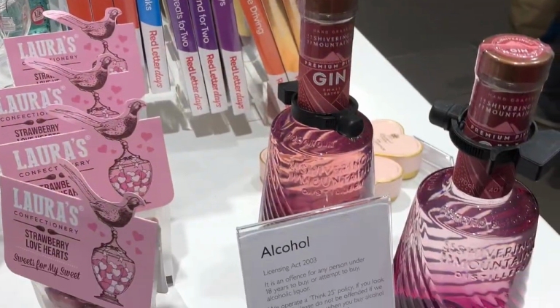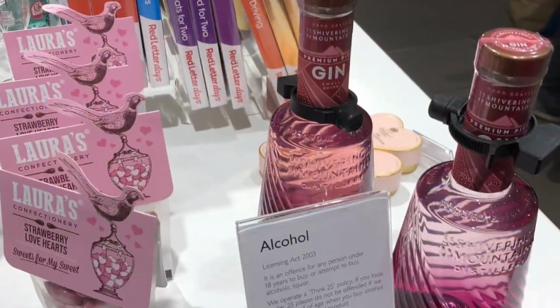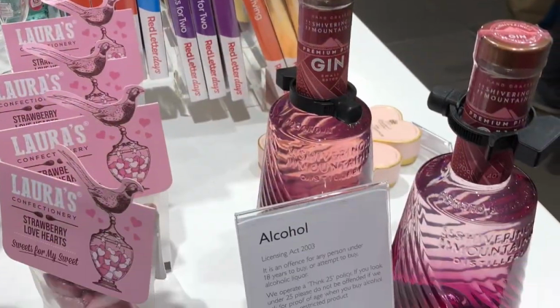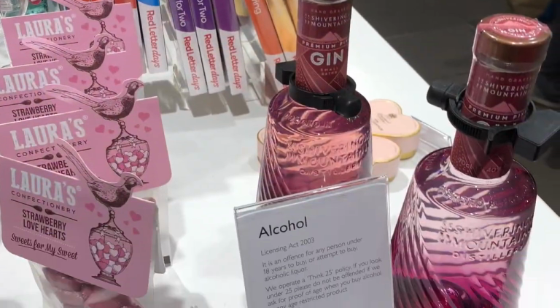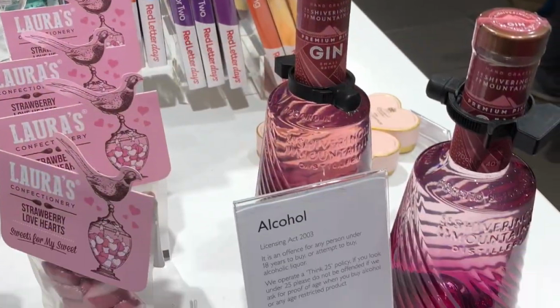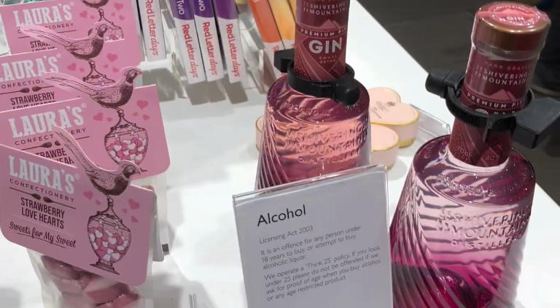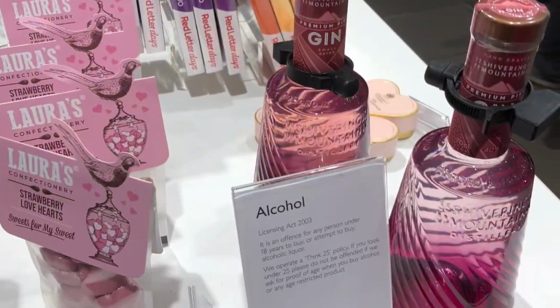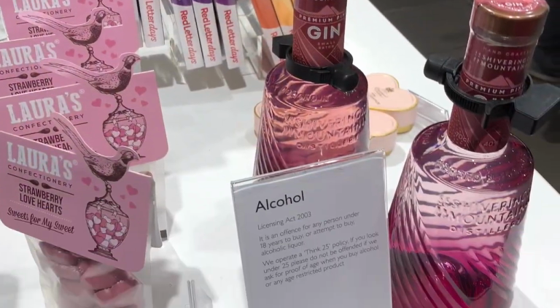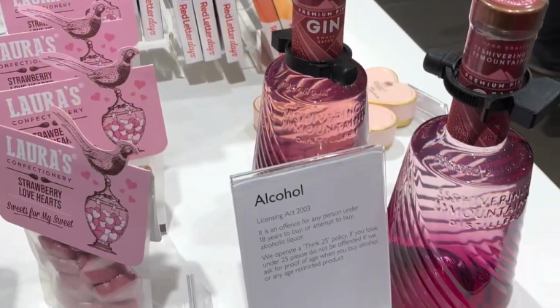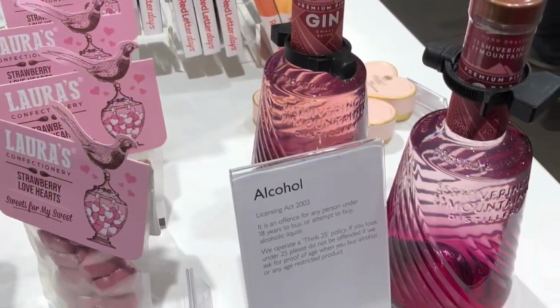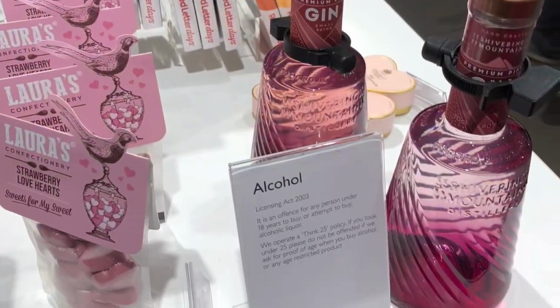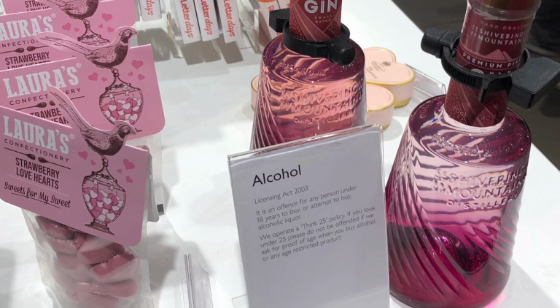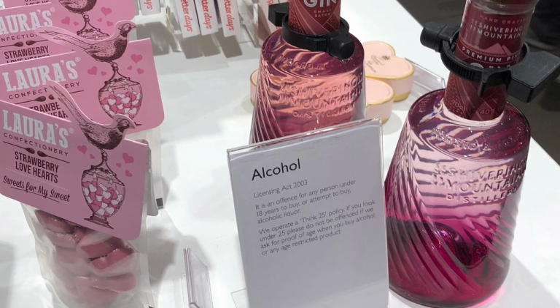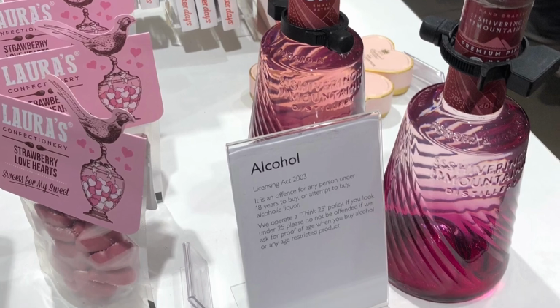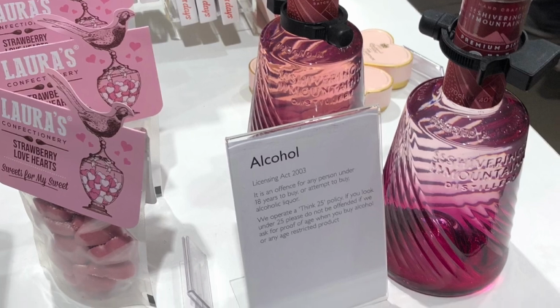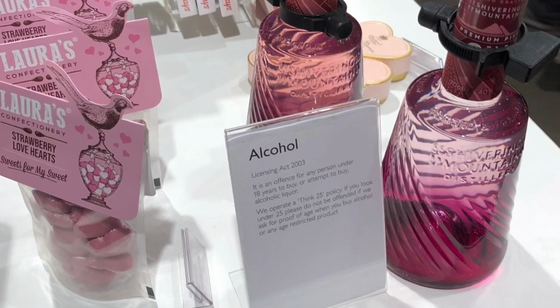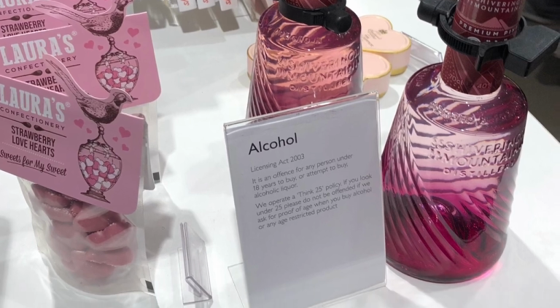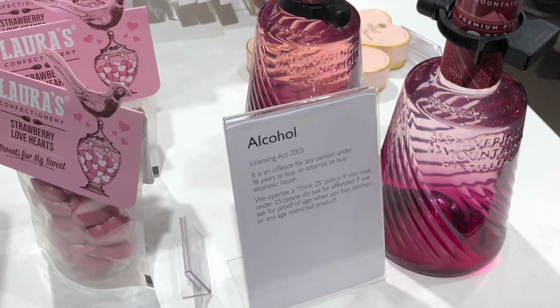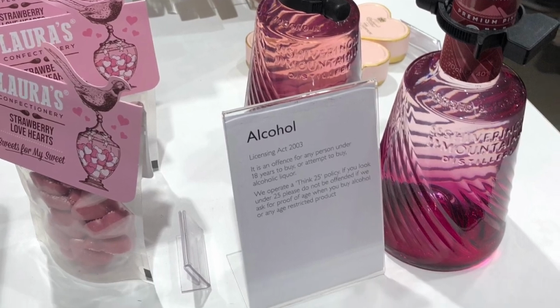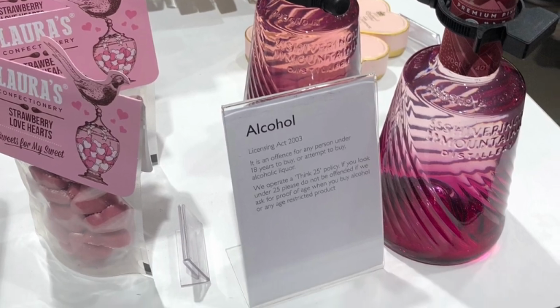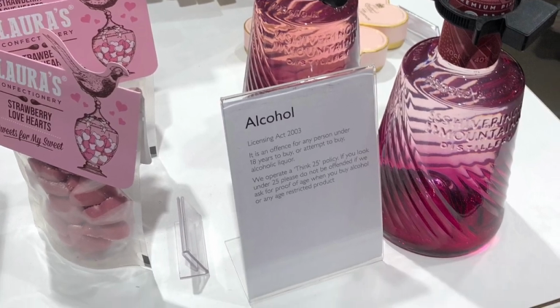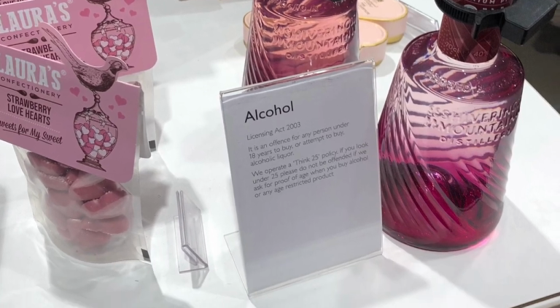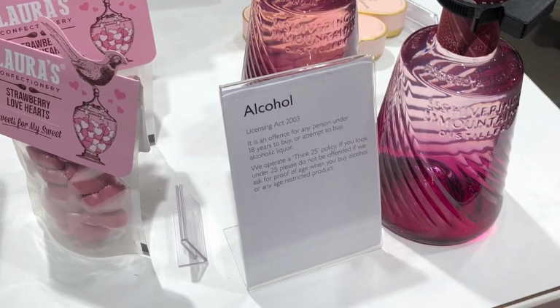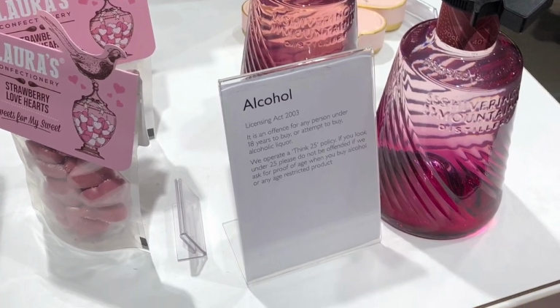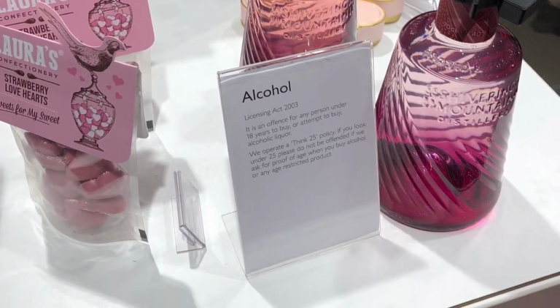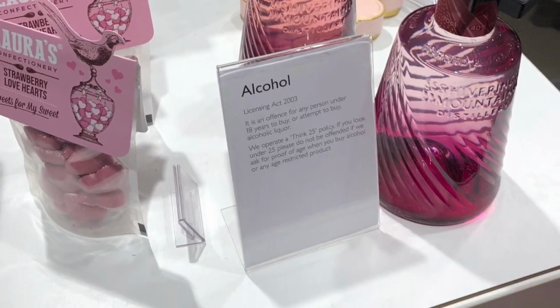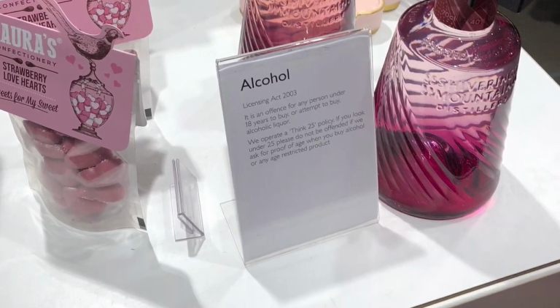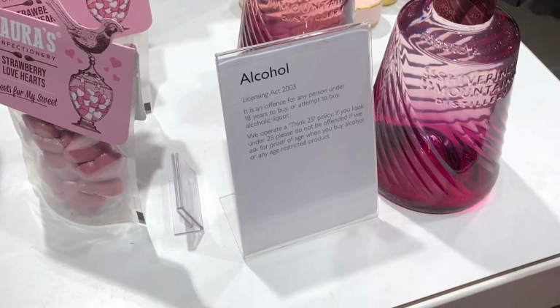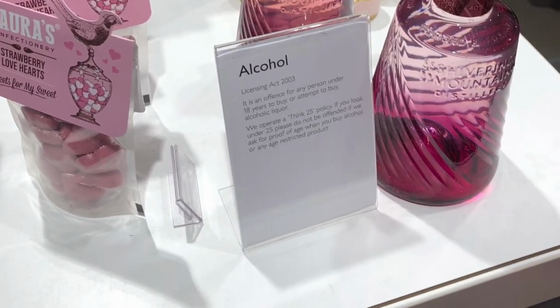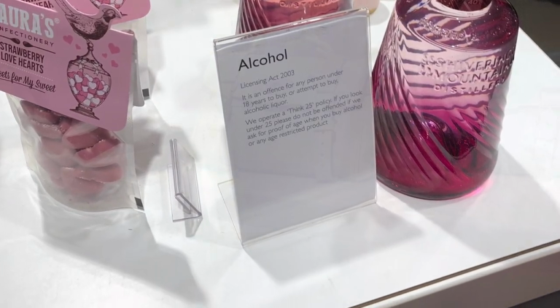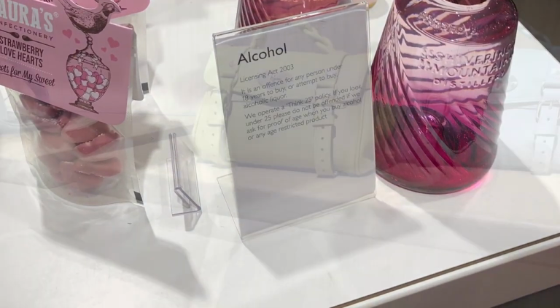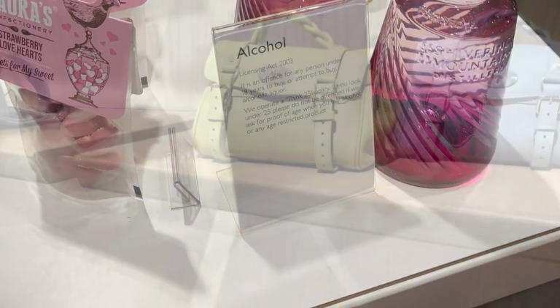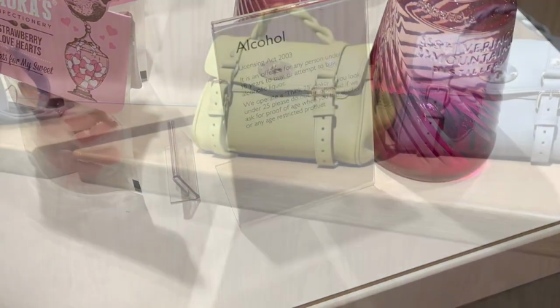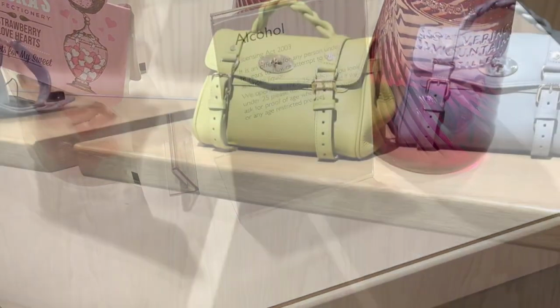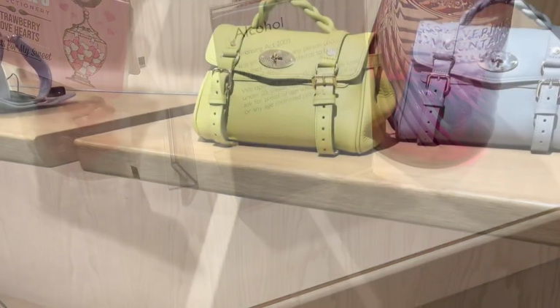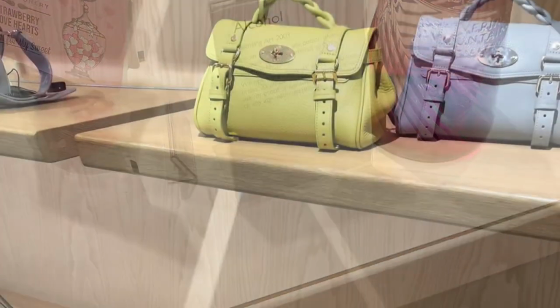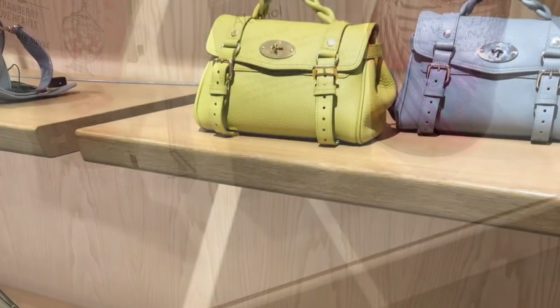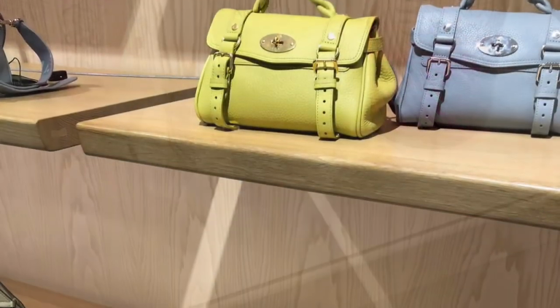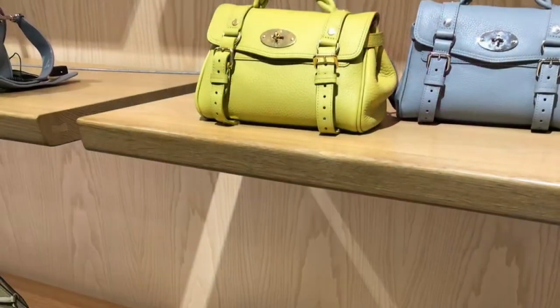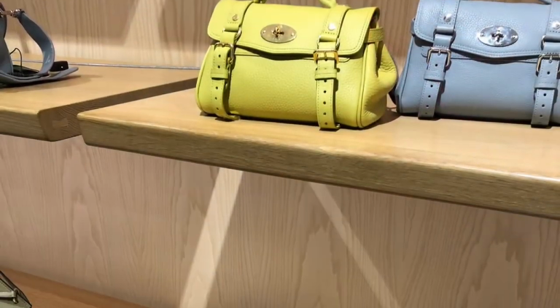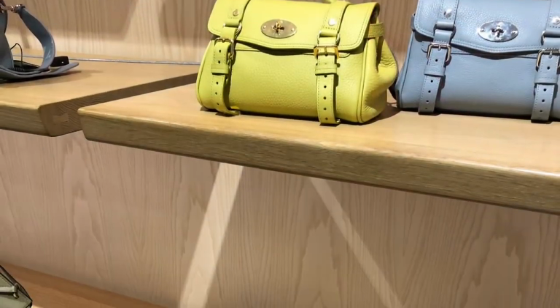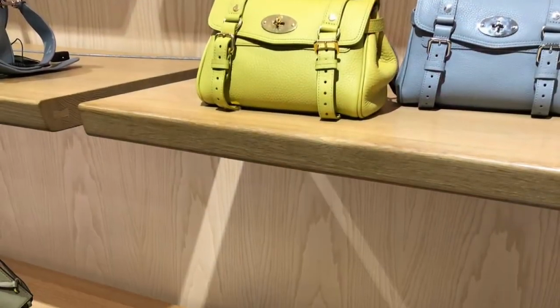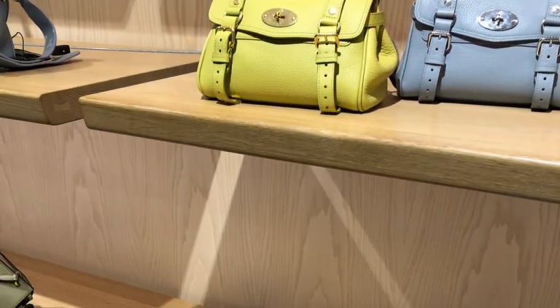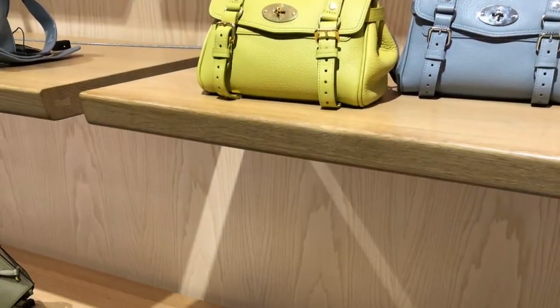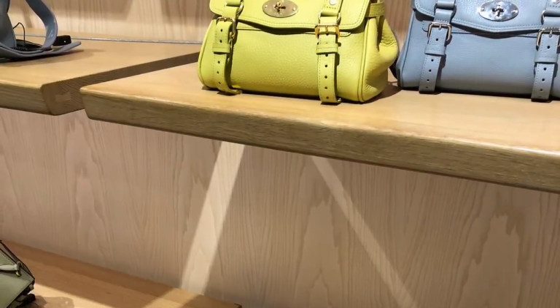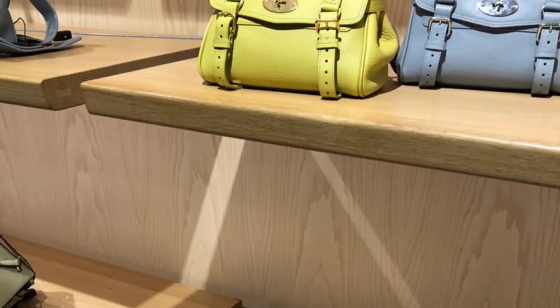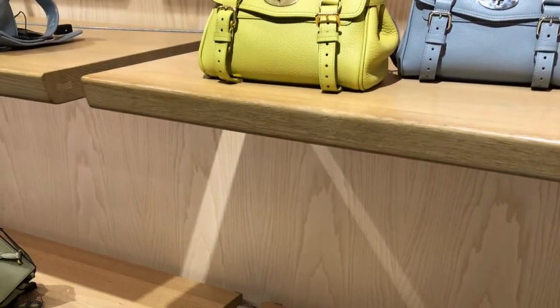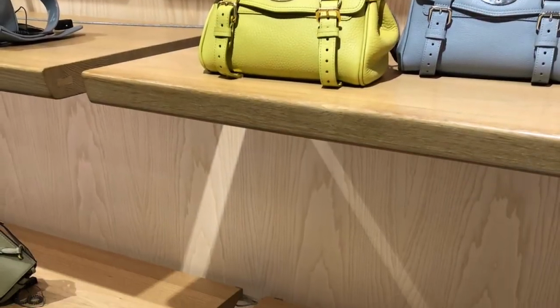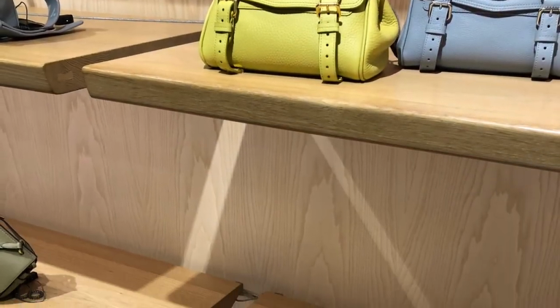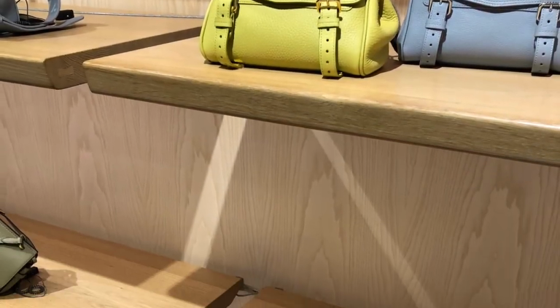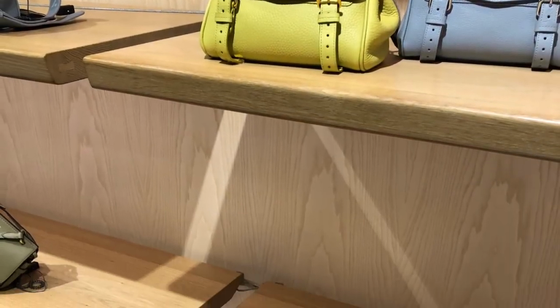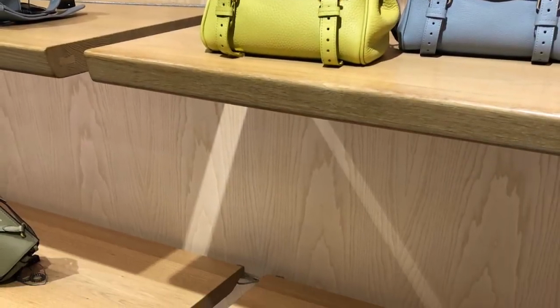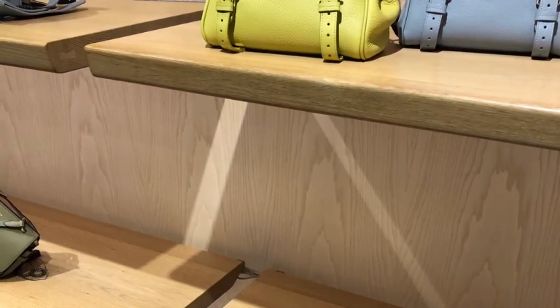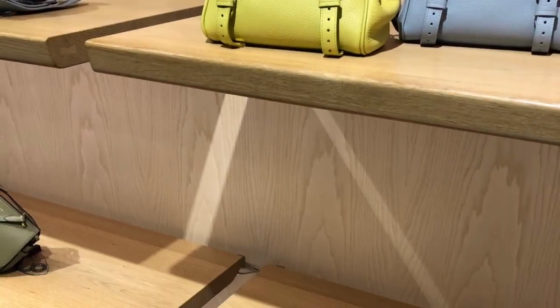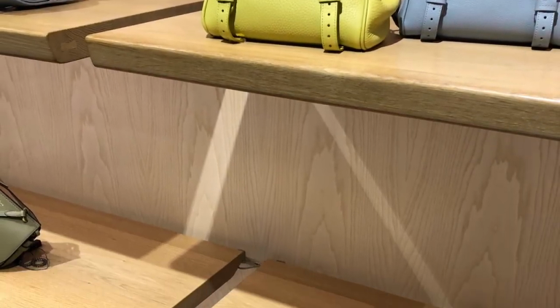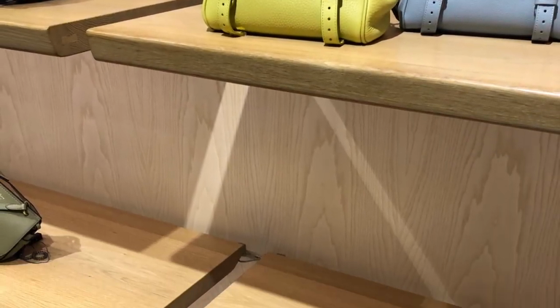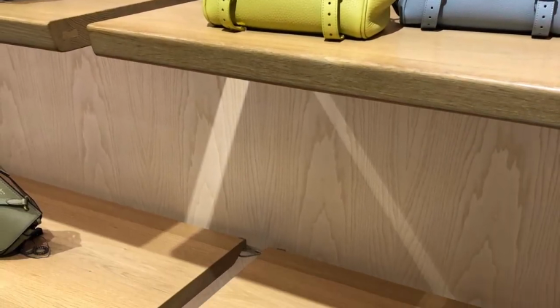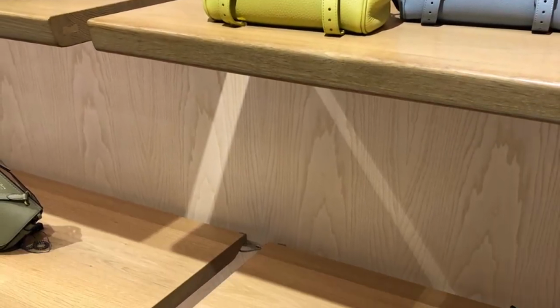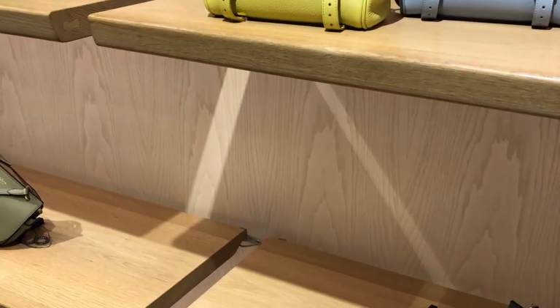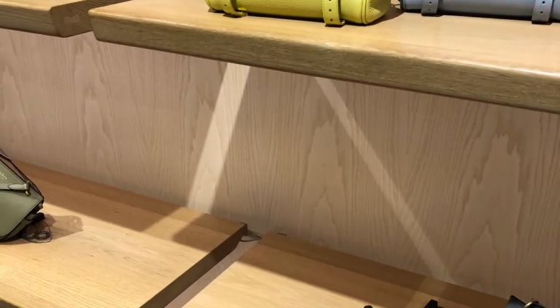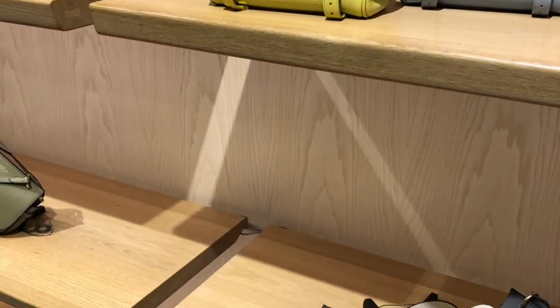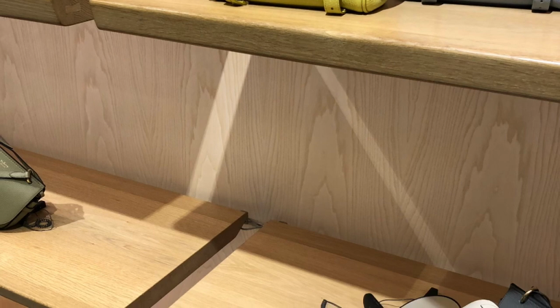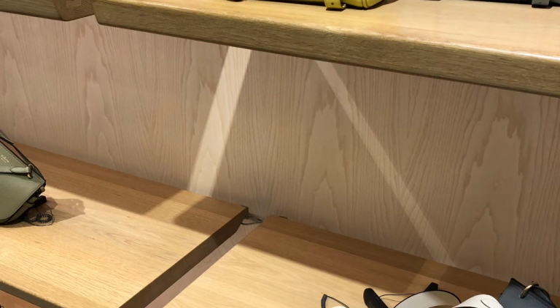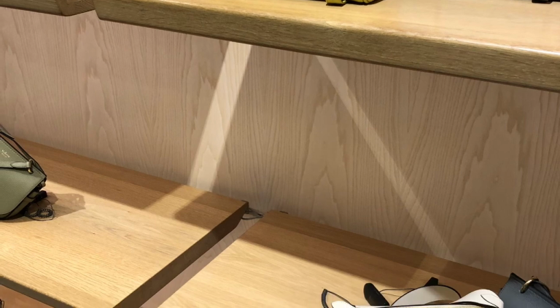Their homeware section was very, very nice — lots of color. How beautiful with these gin bottles! Oh, that color is glorious.